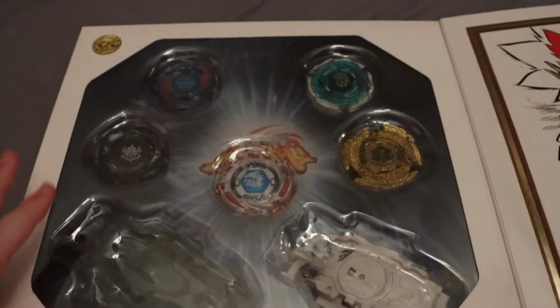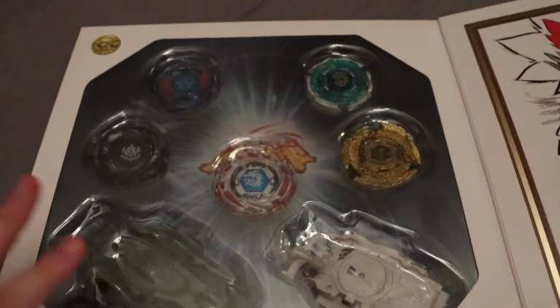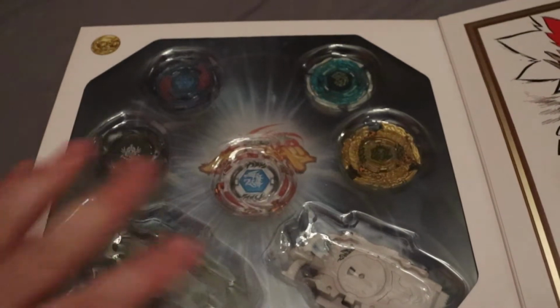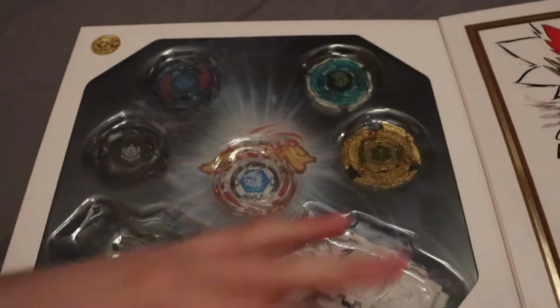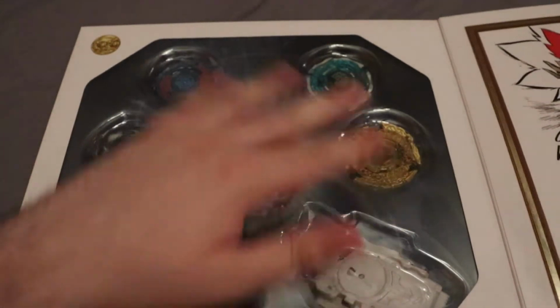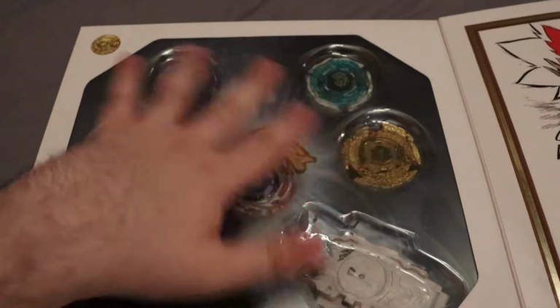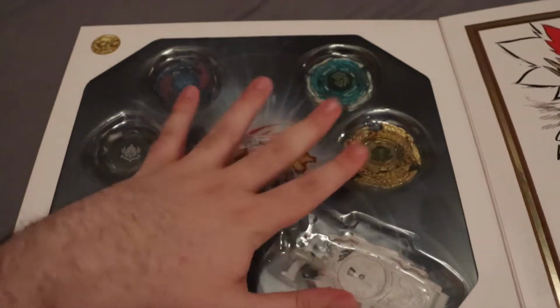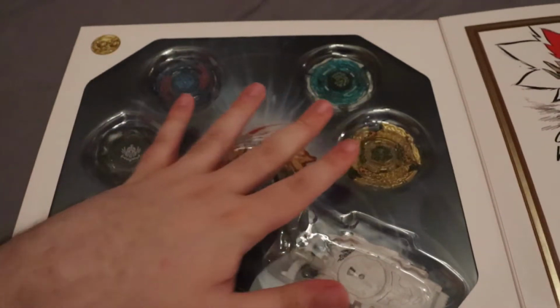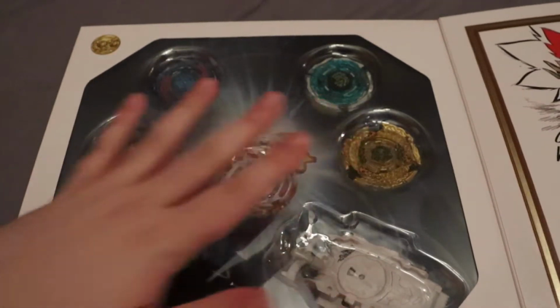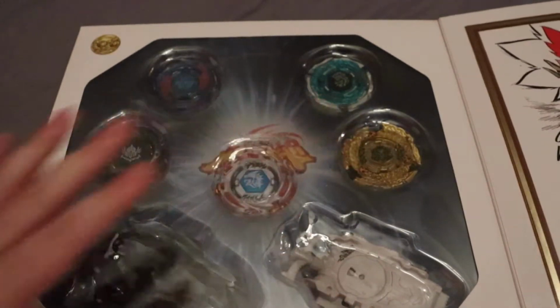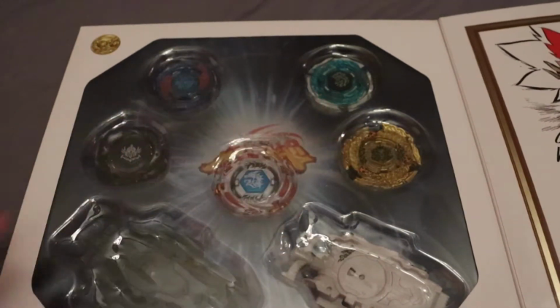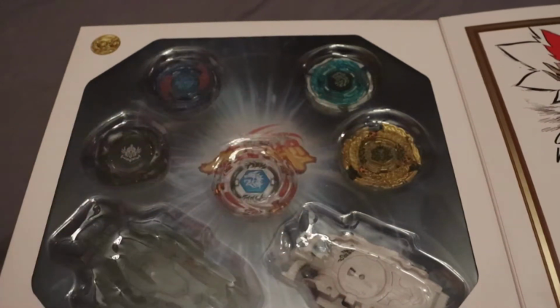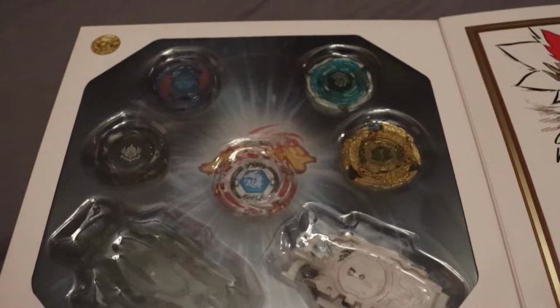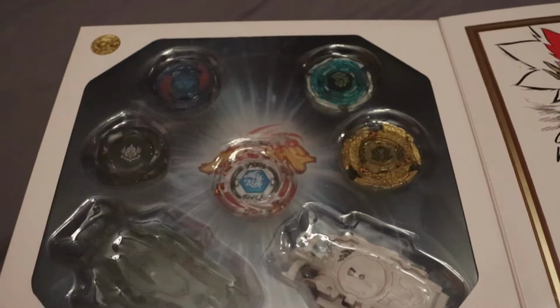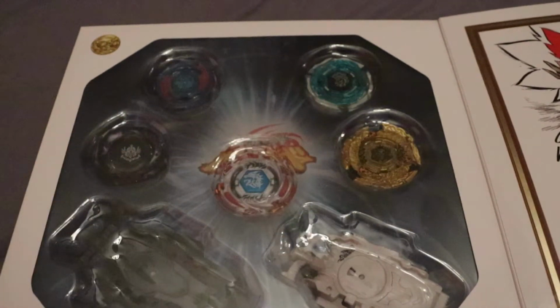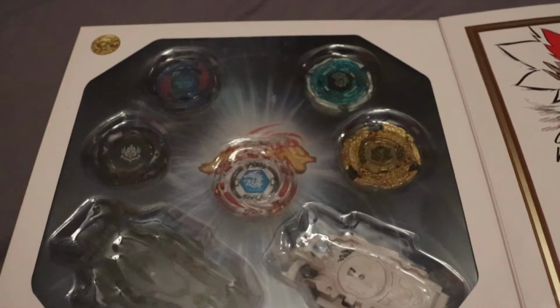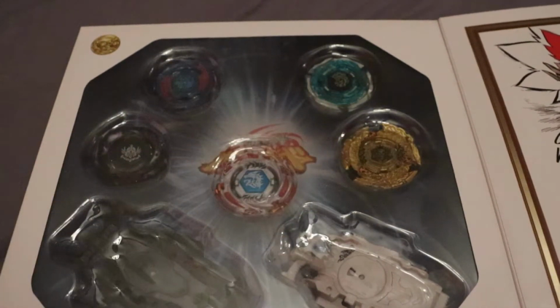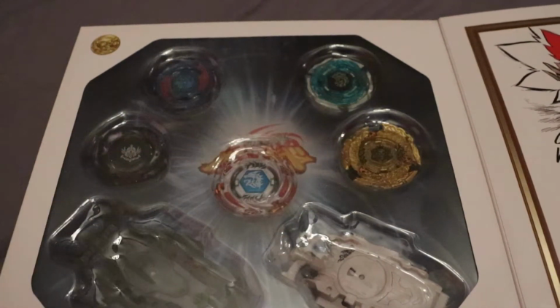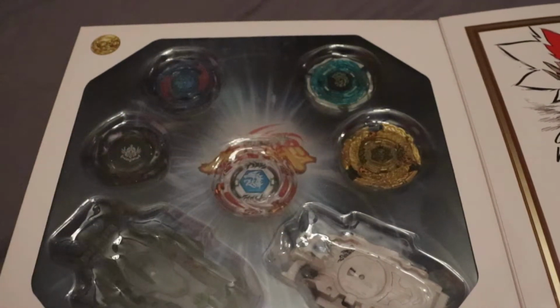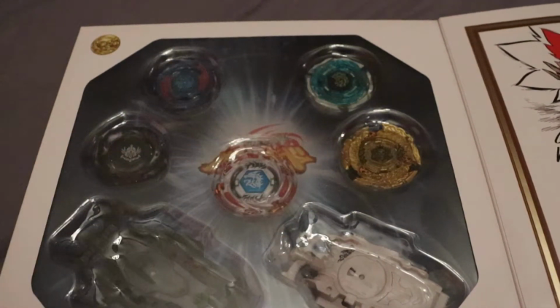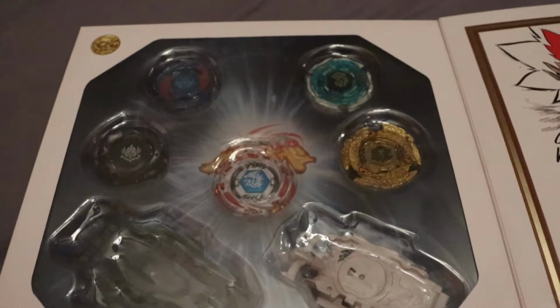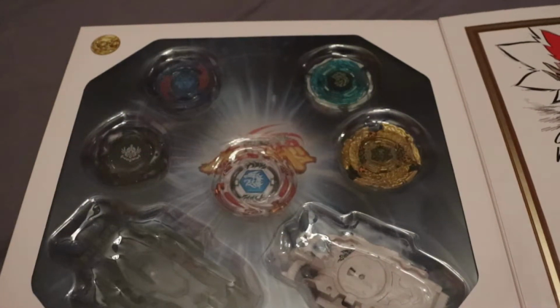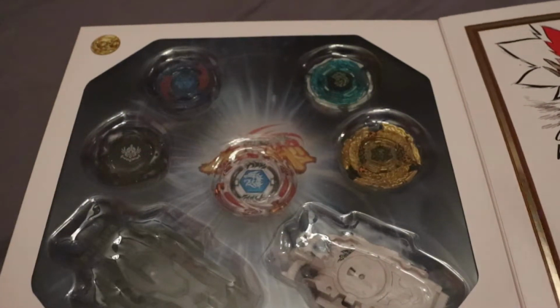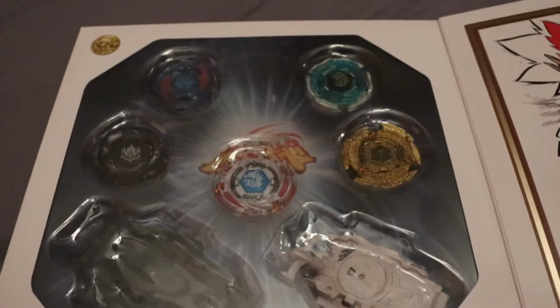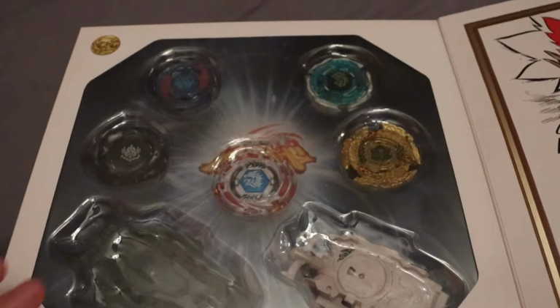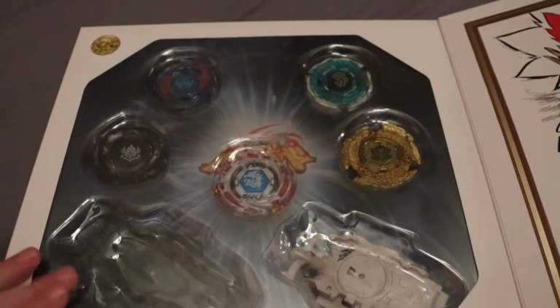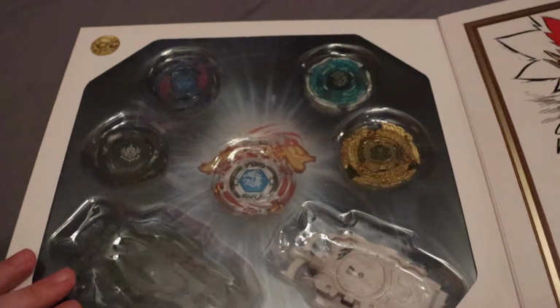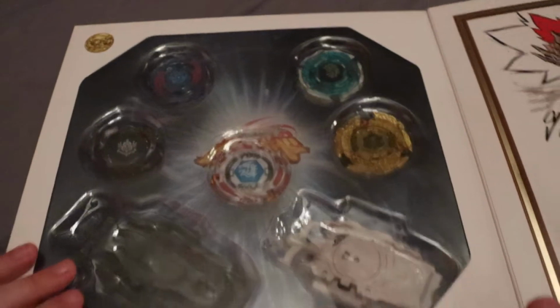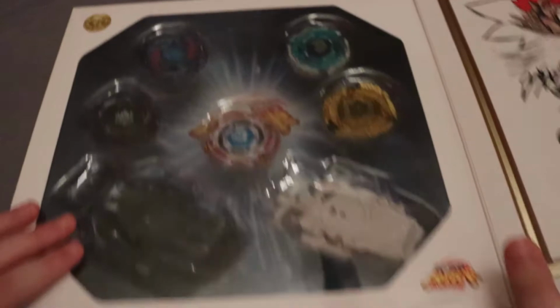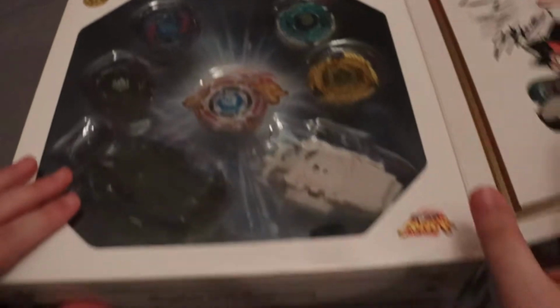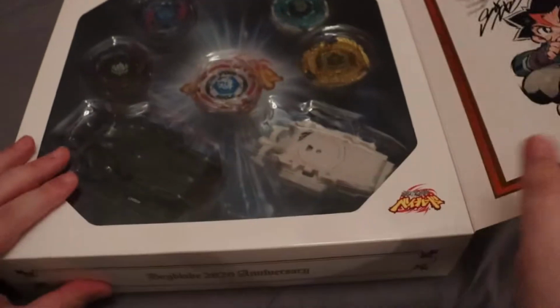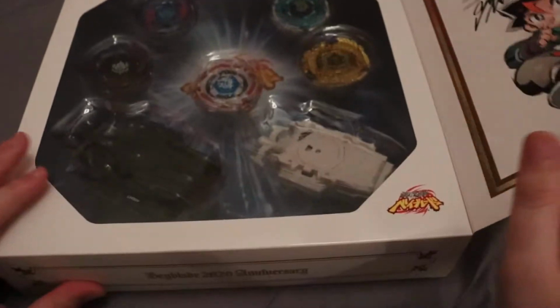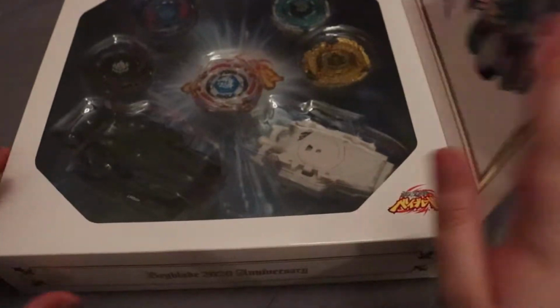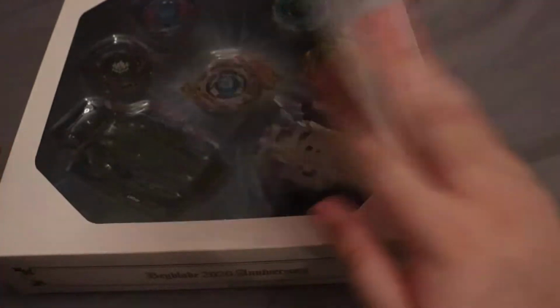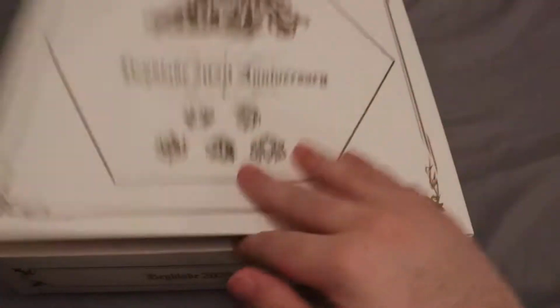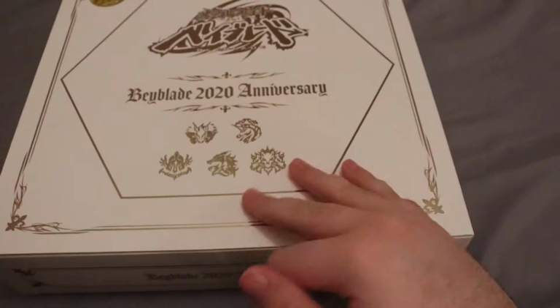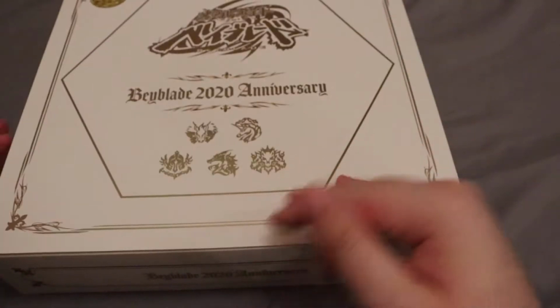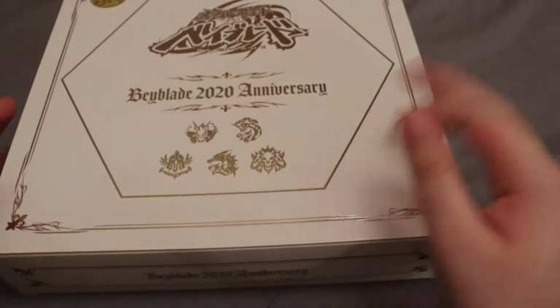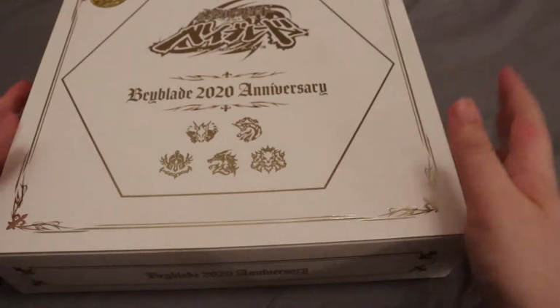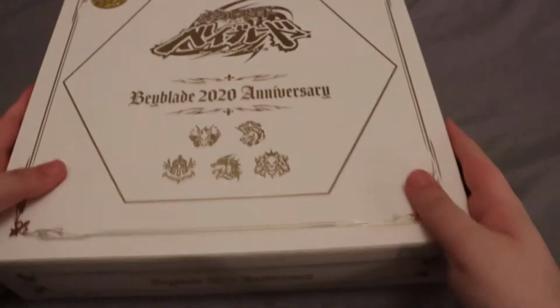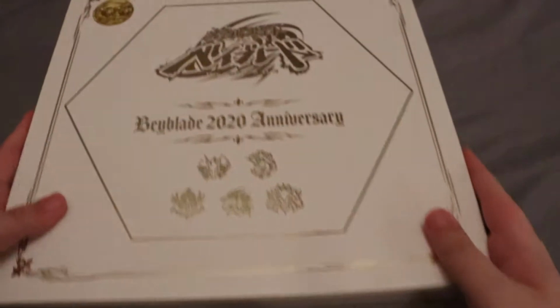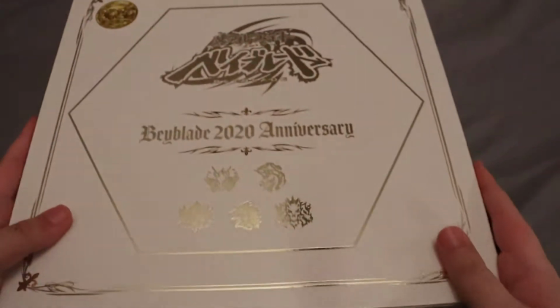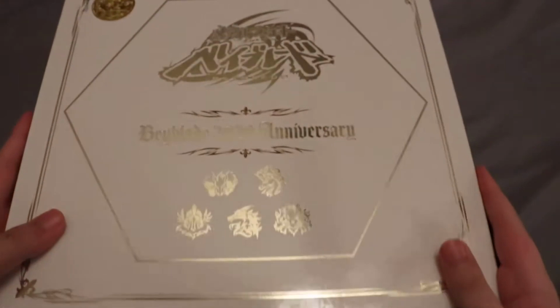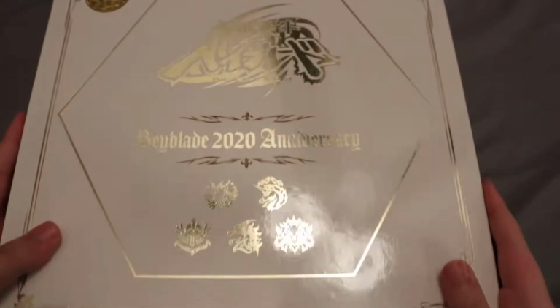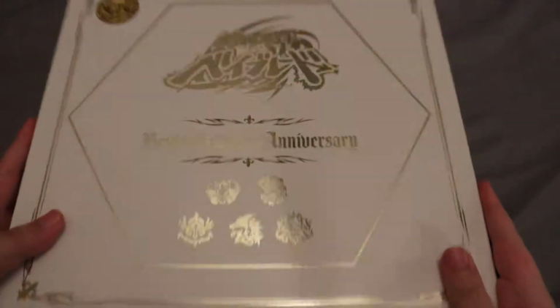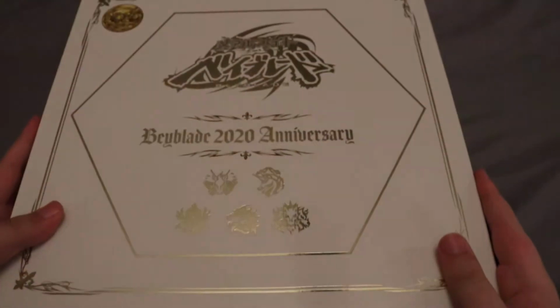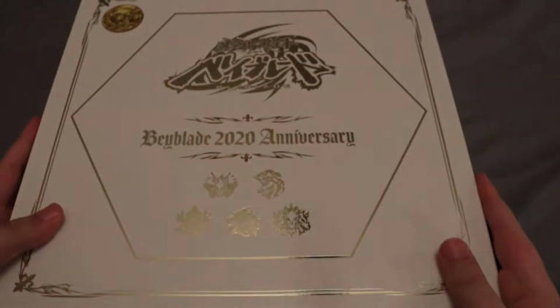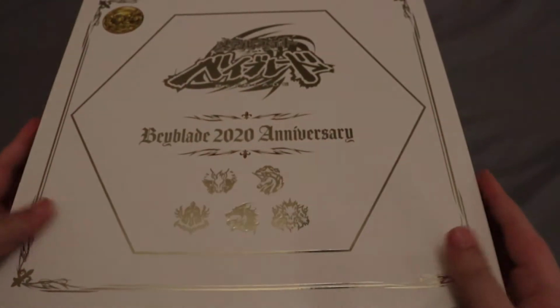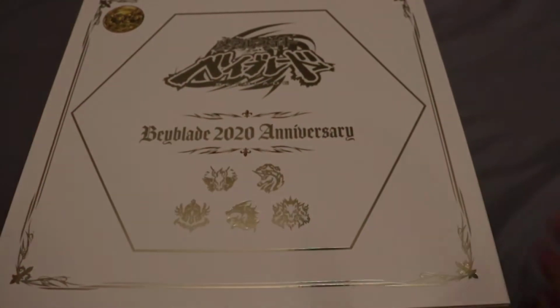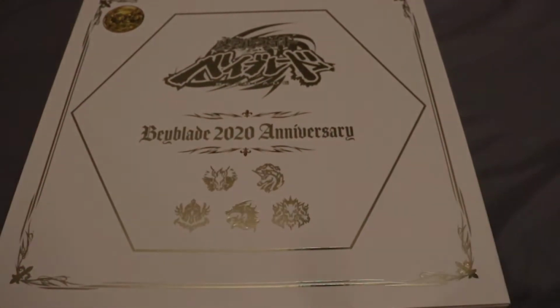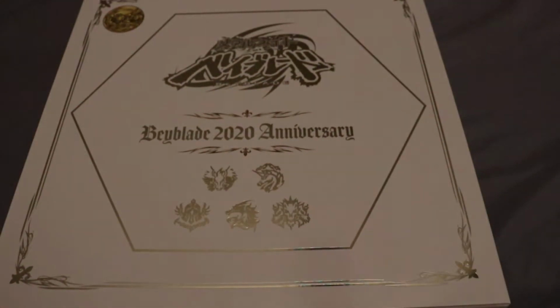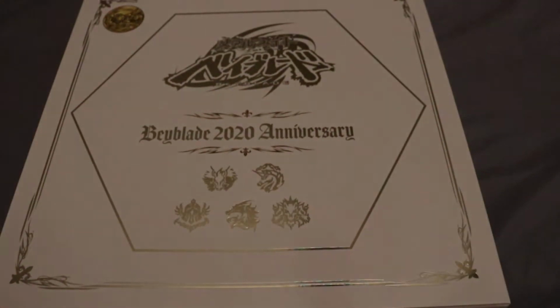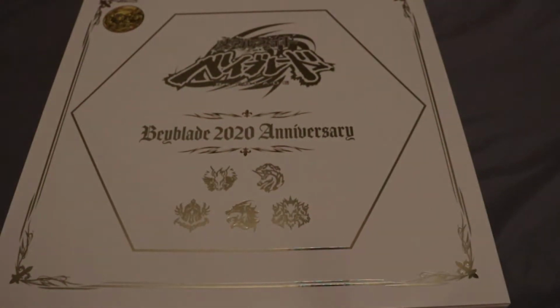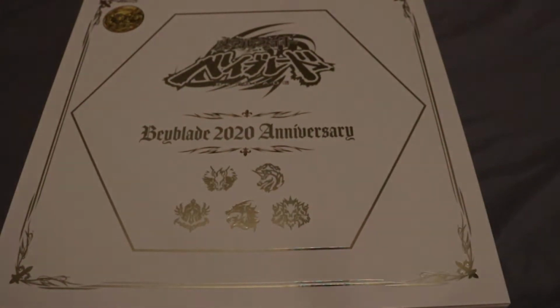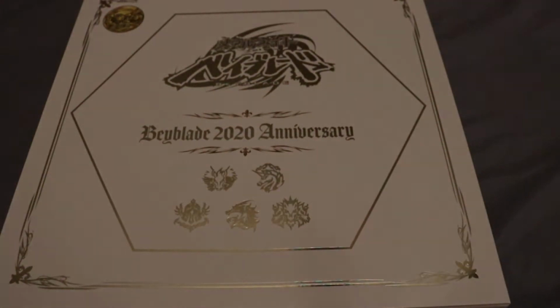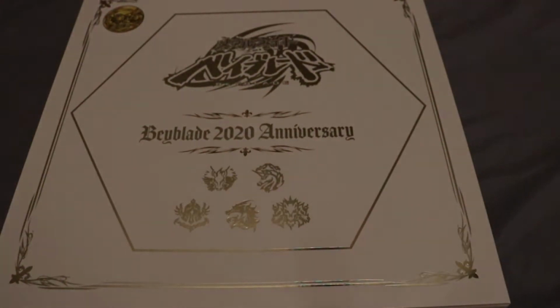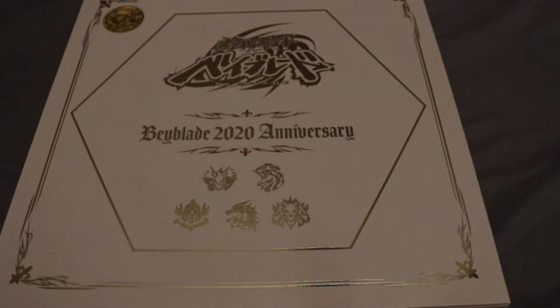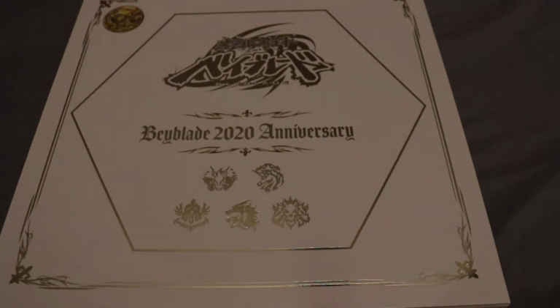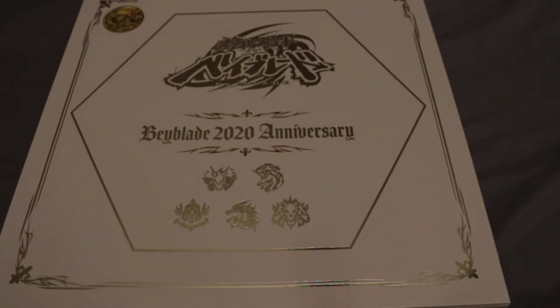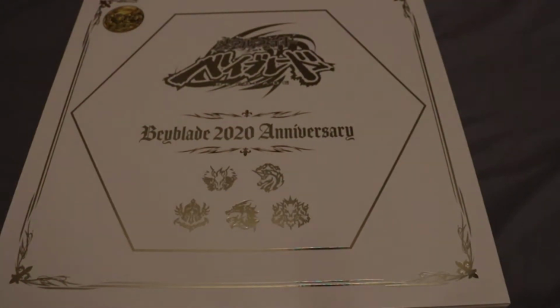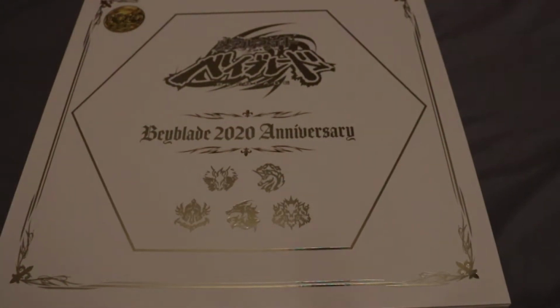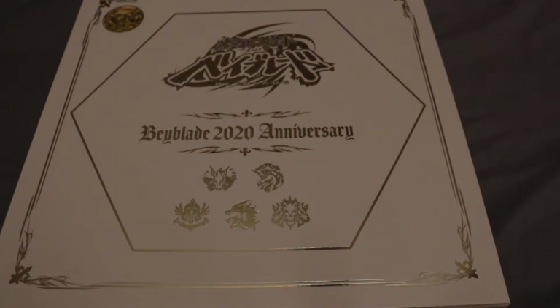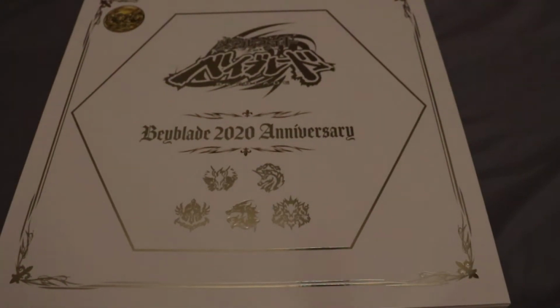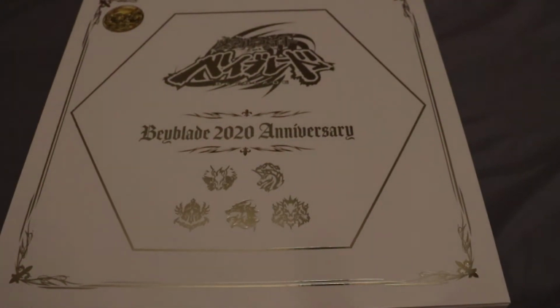So we're going to go and open this up and go through everything. I'll show you everything when it is out of the packaging. So I'll see you then.